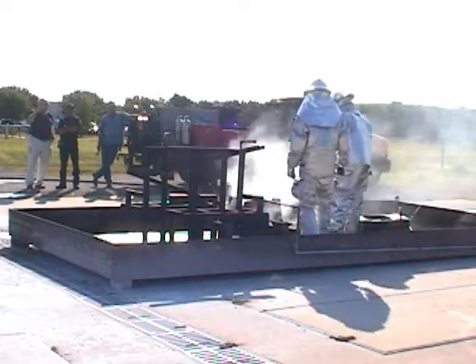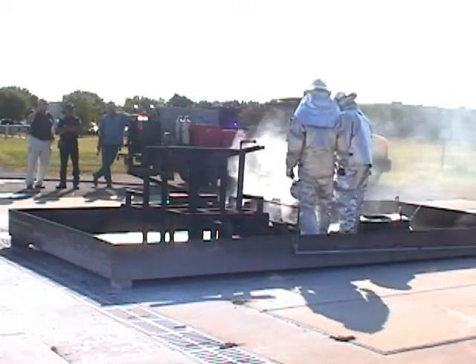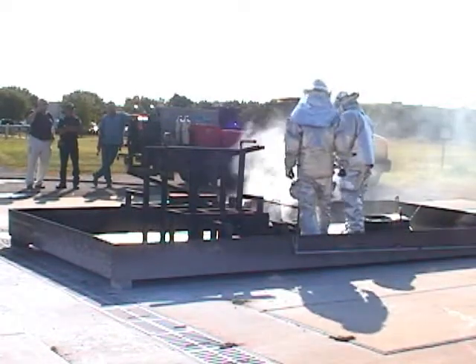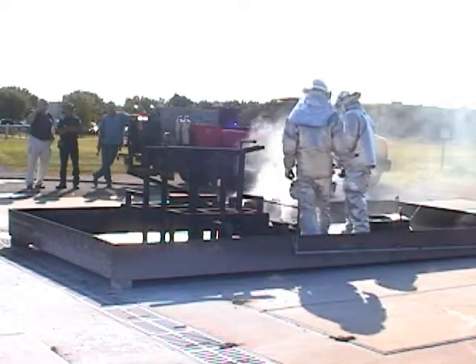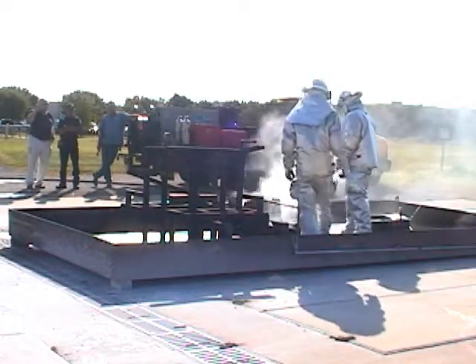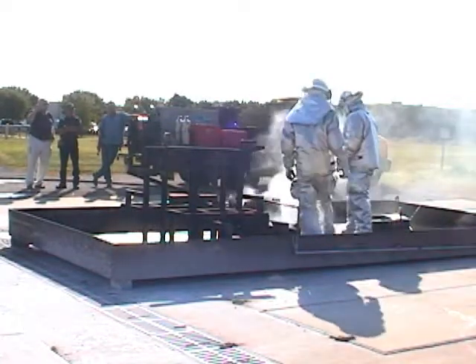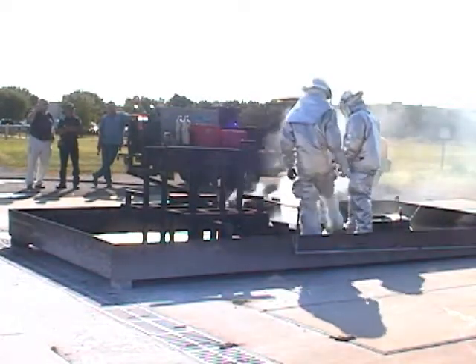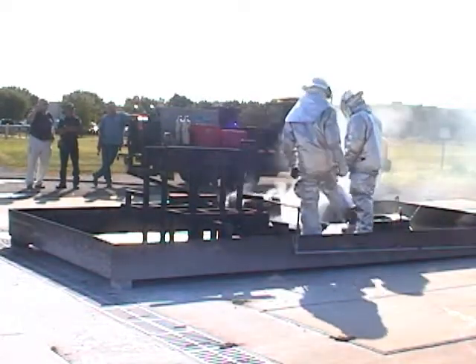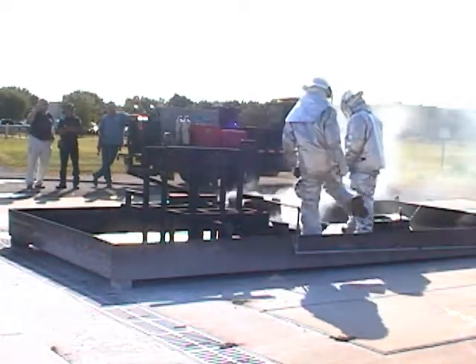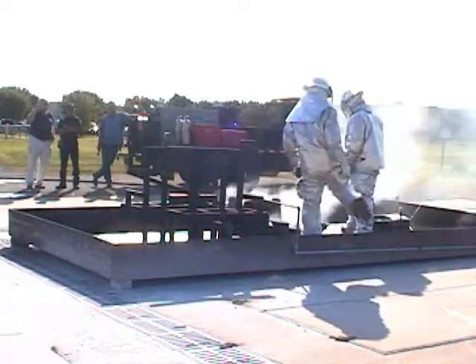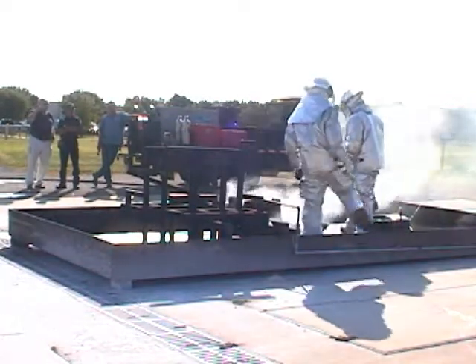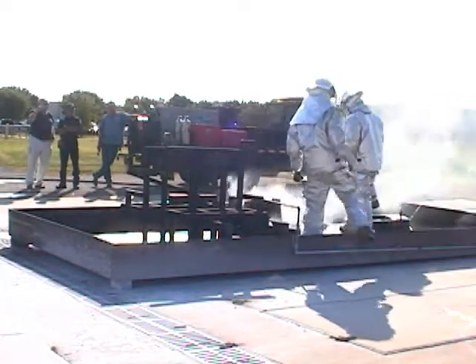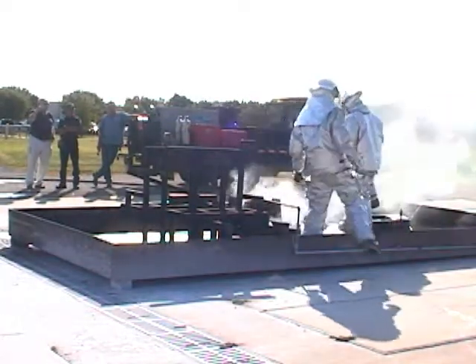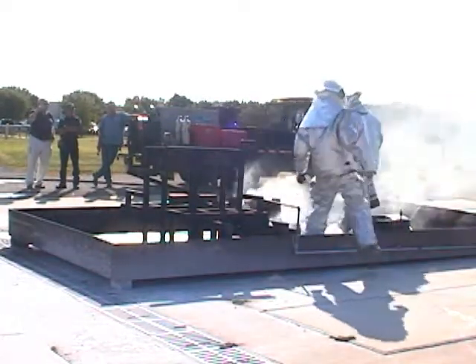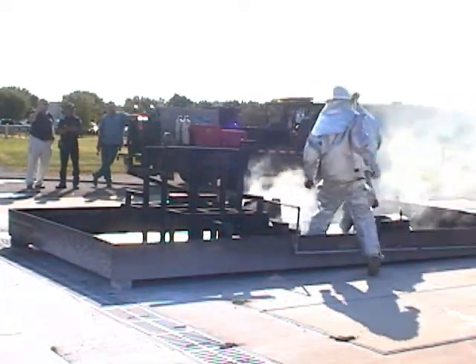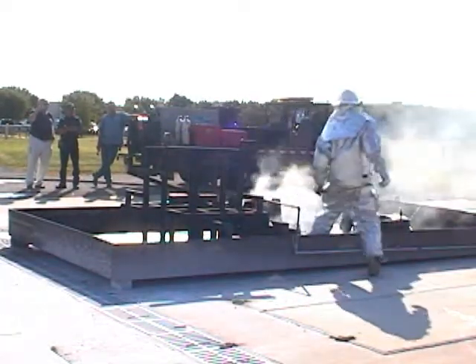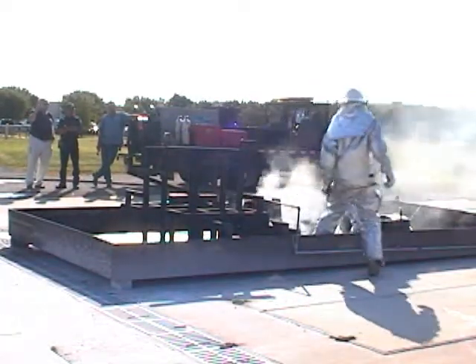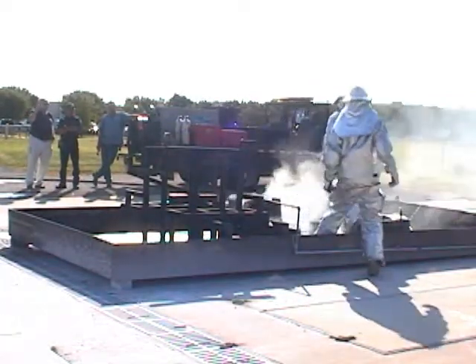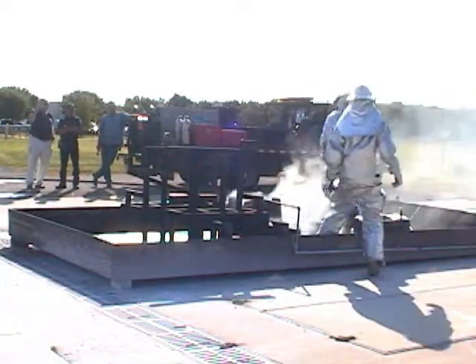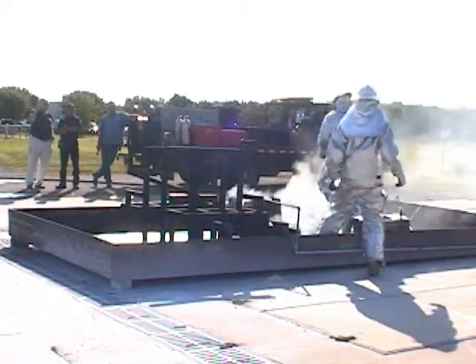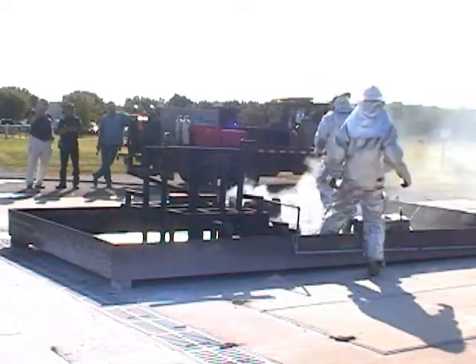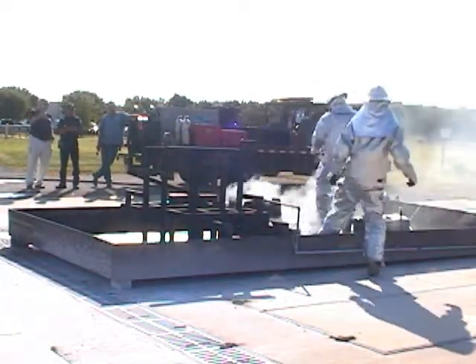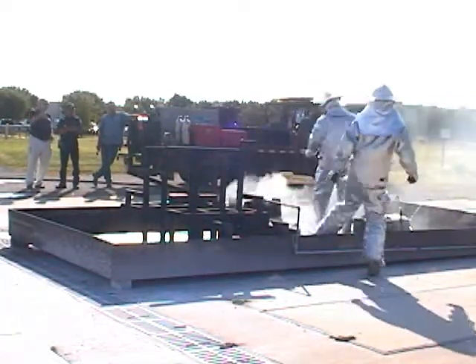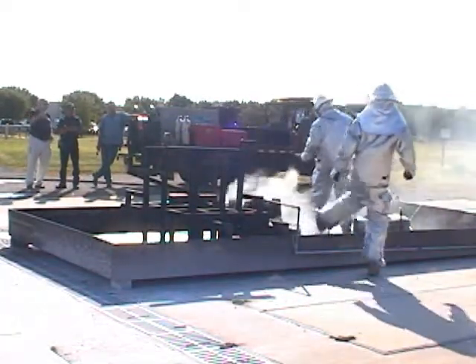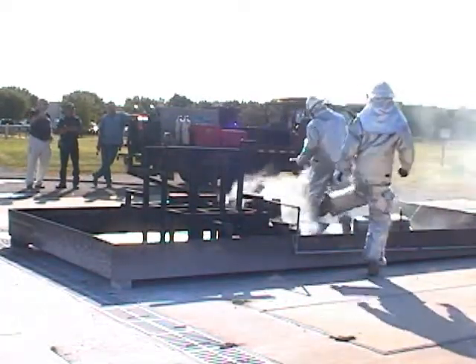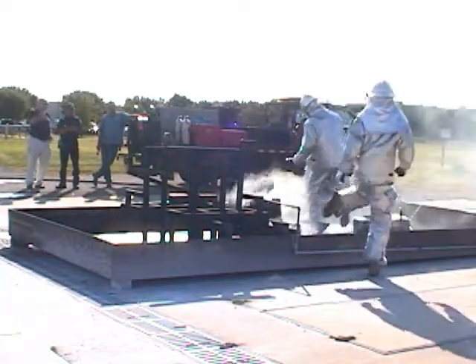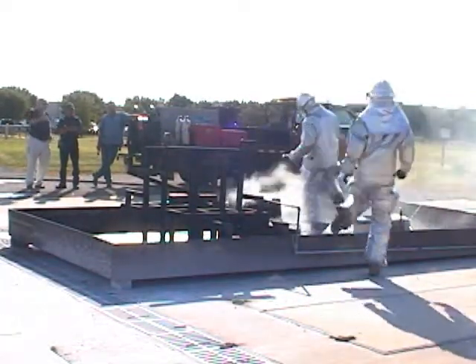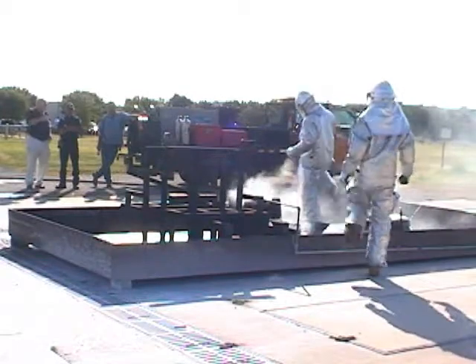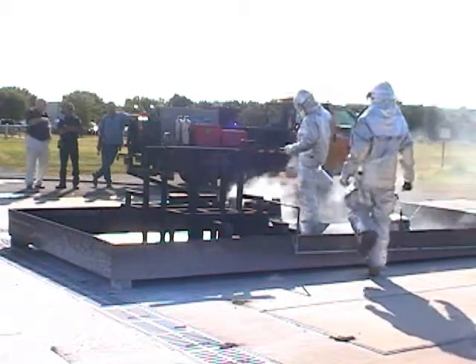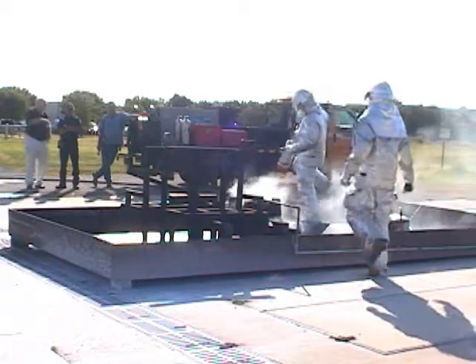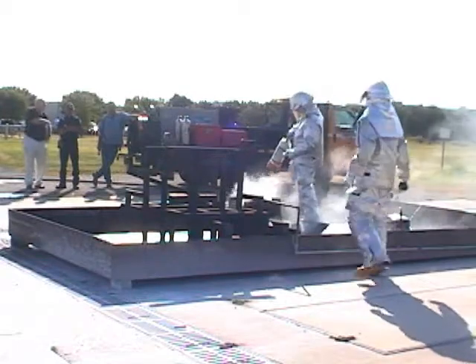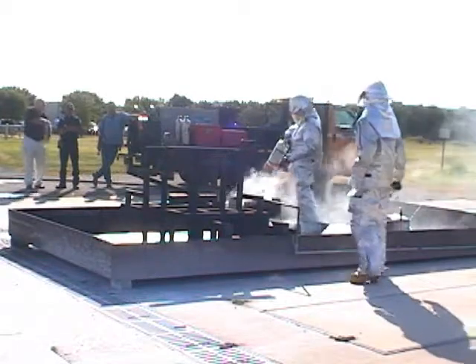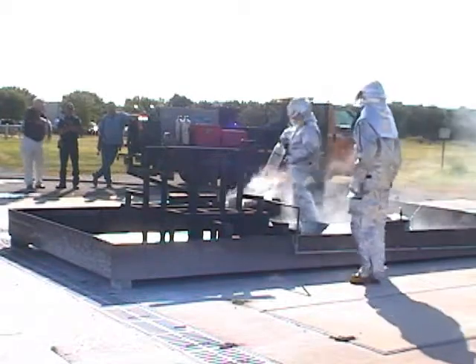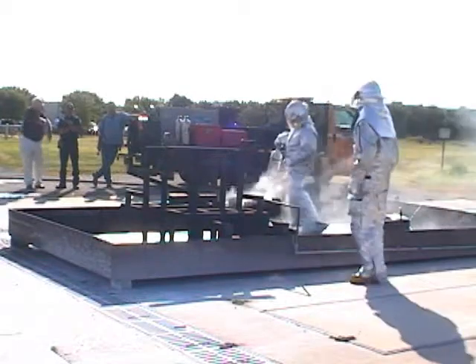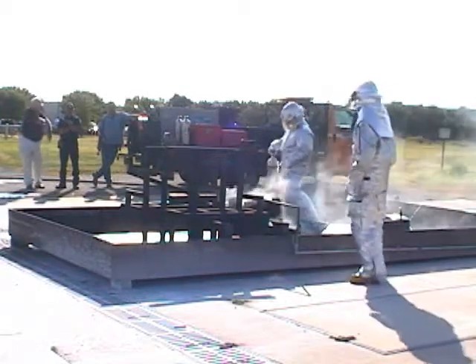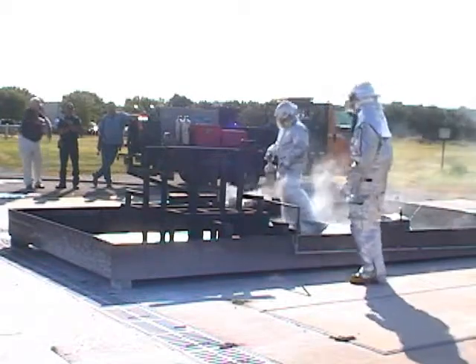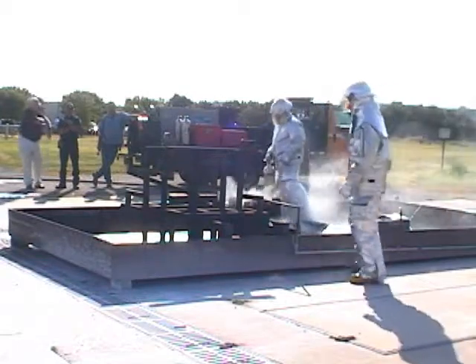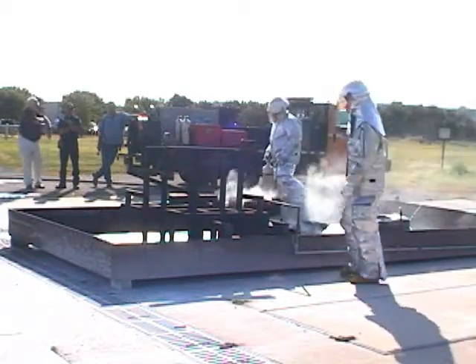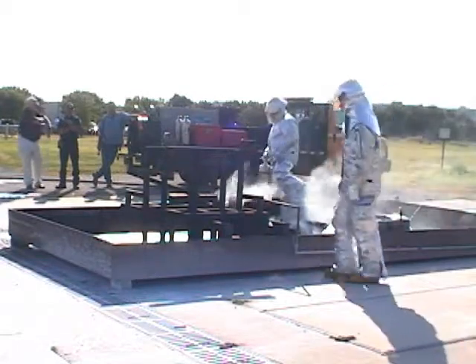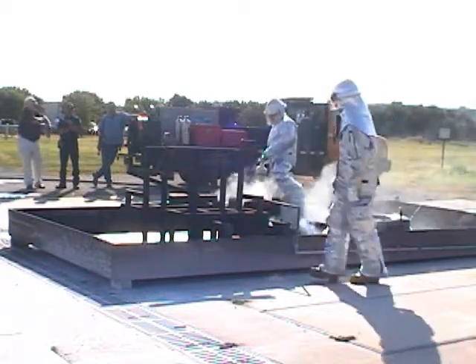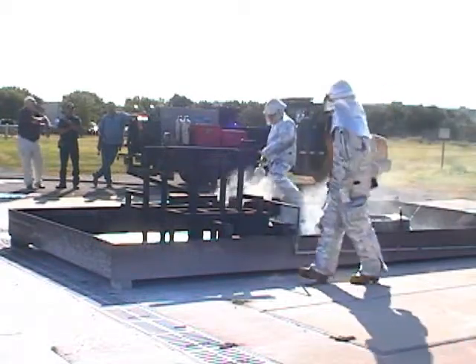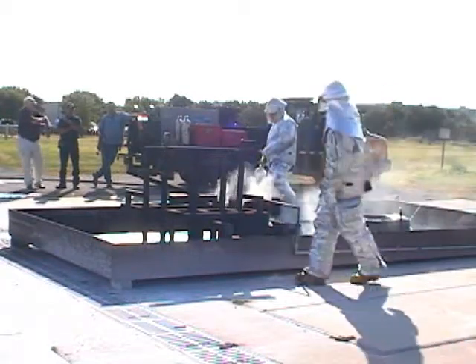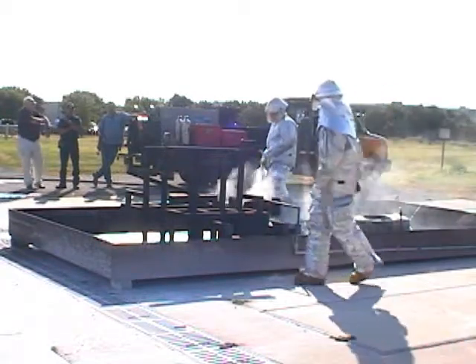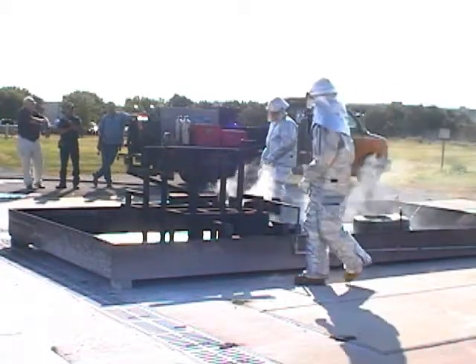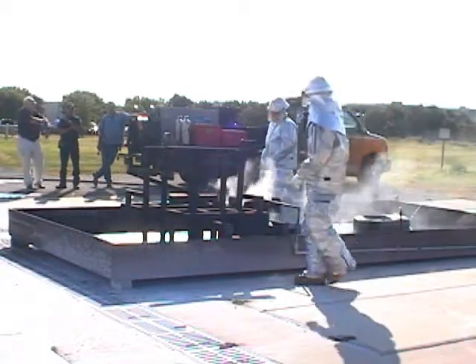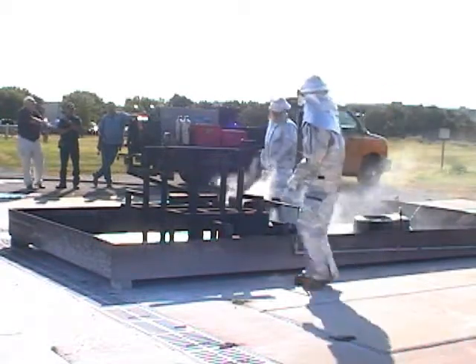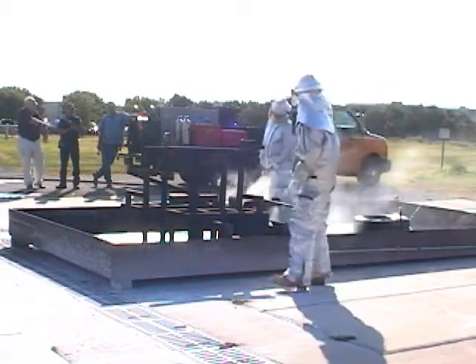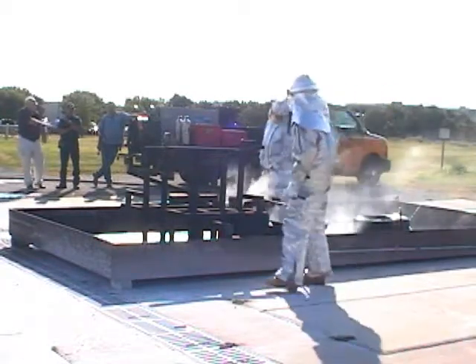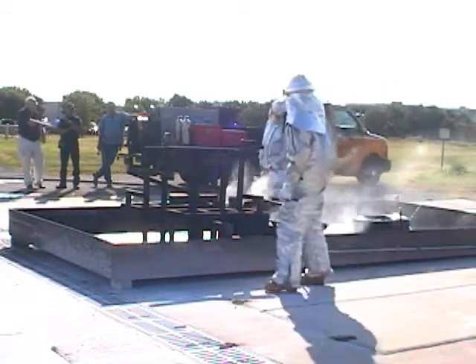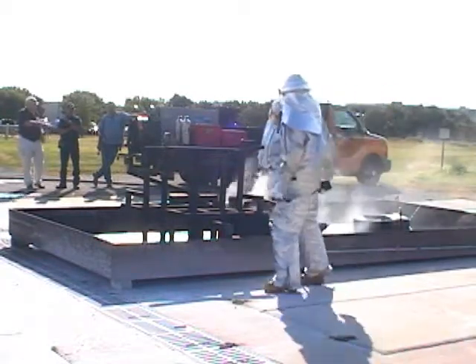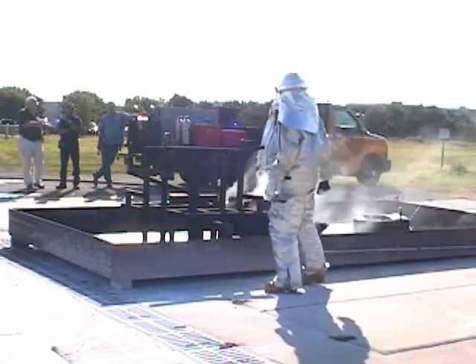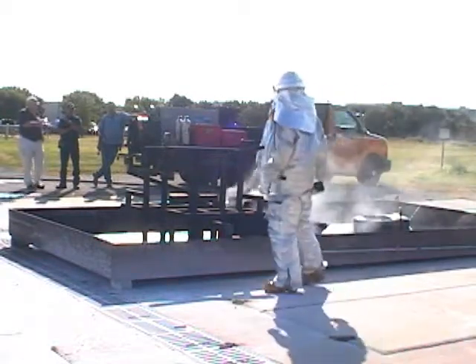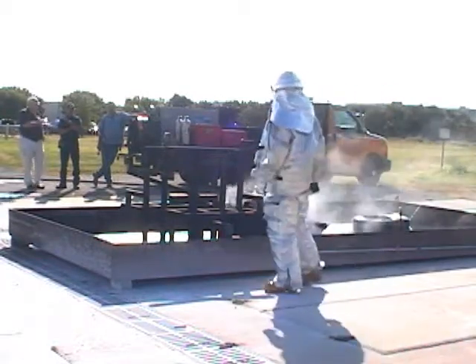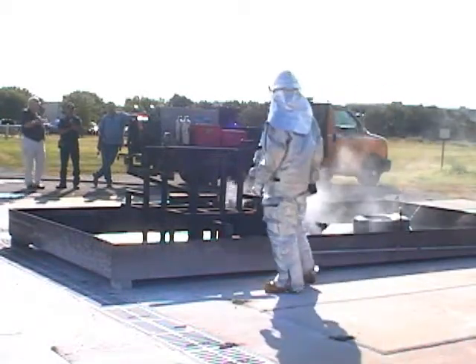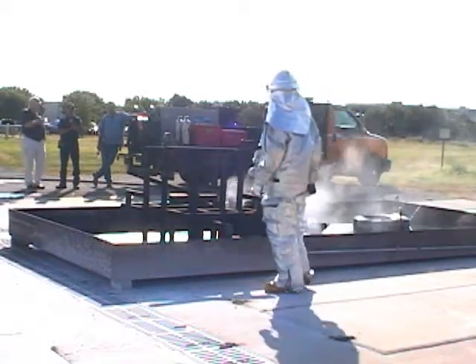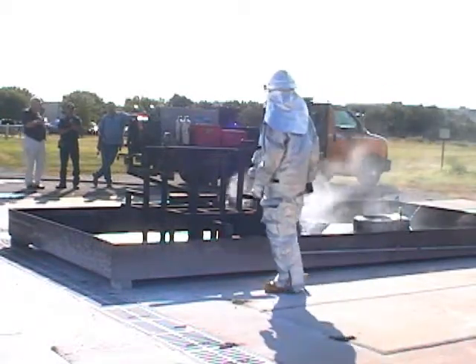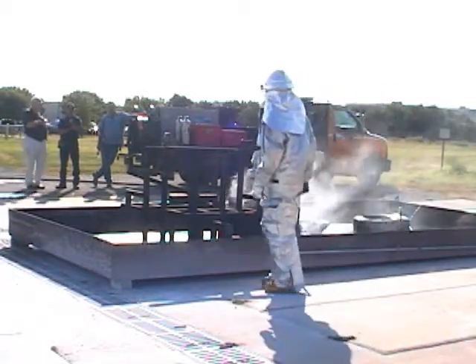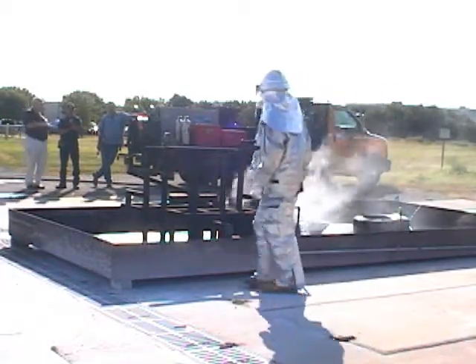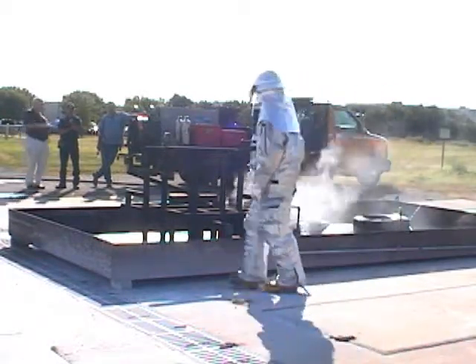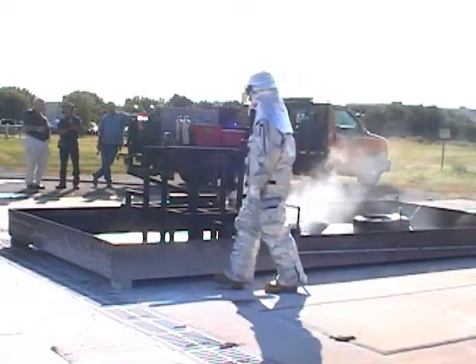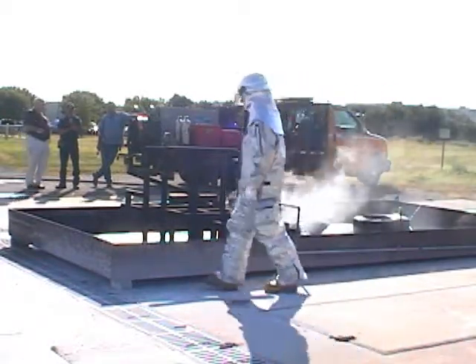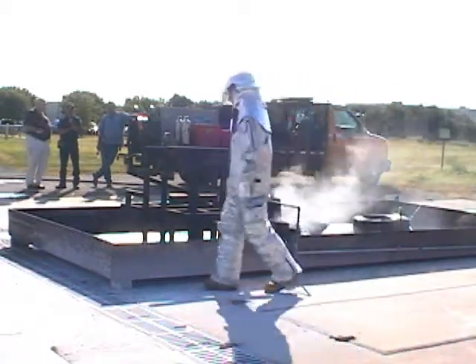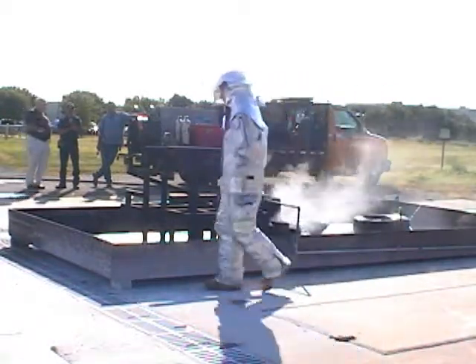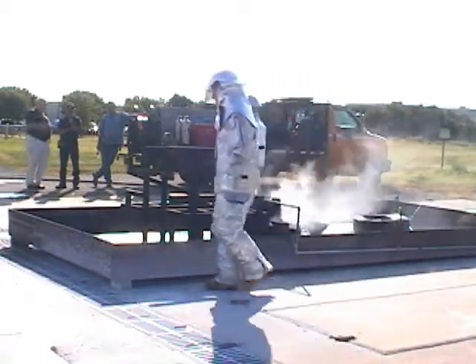The most important benefit is the increased safety distance between the firefighter and that of a high temperature metal fire.